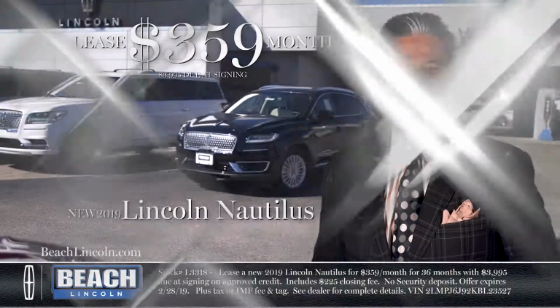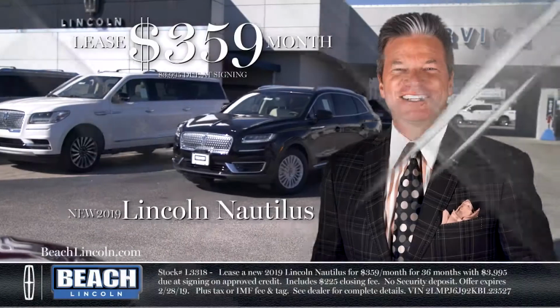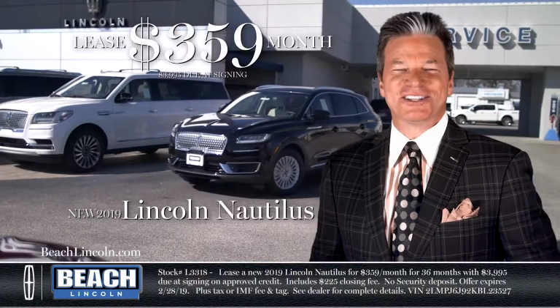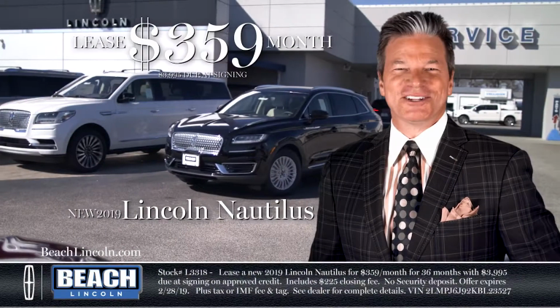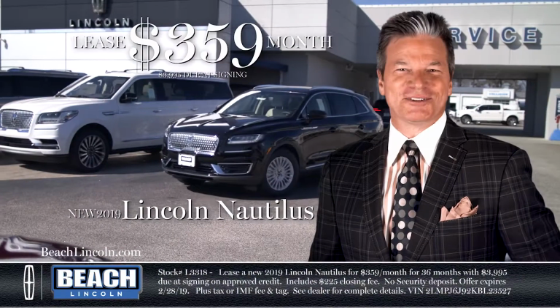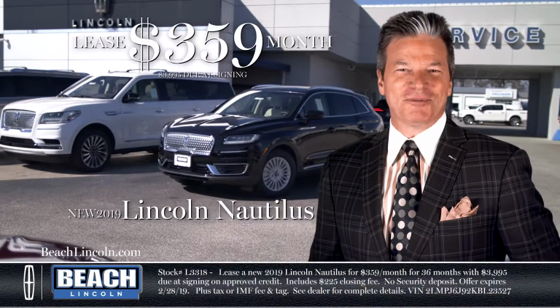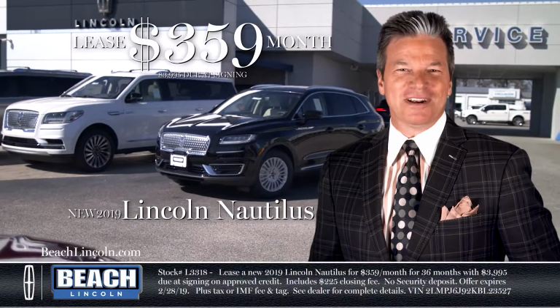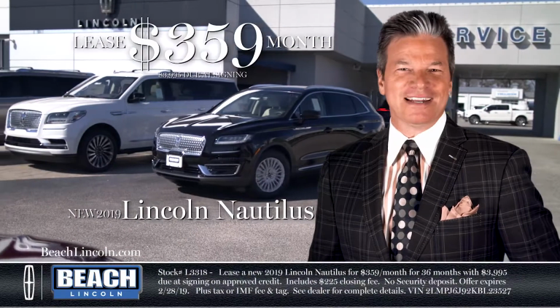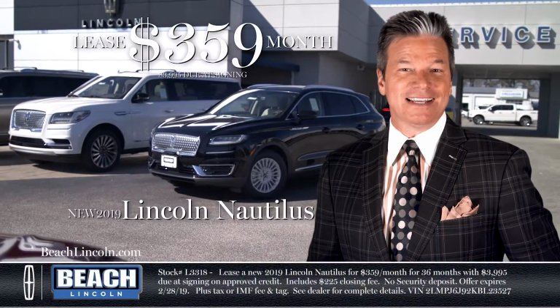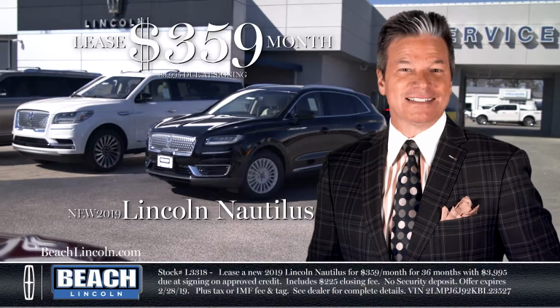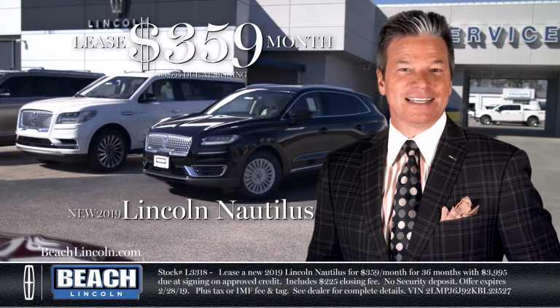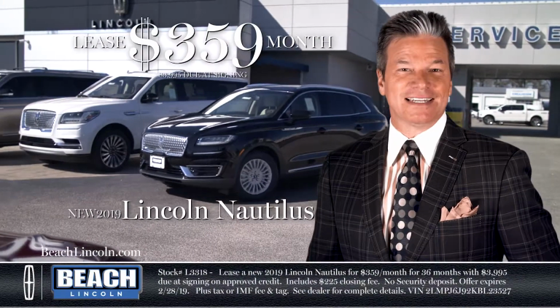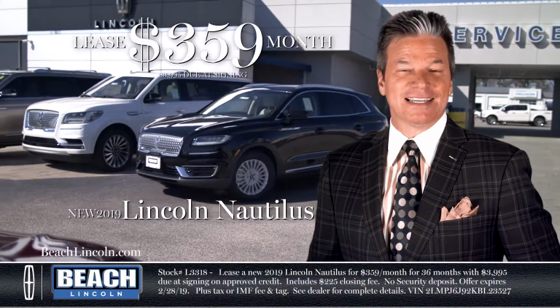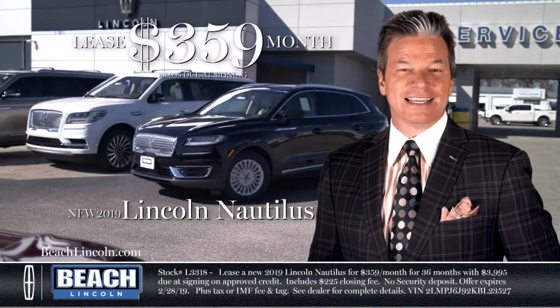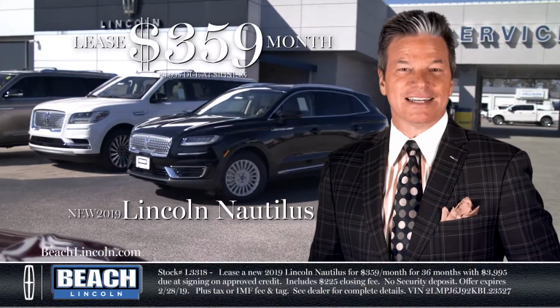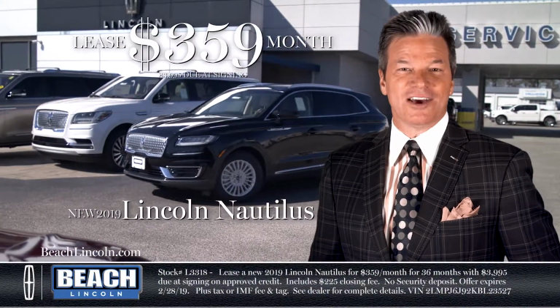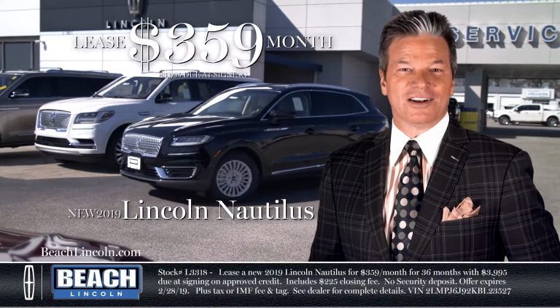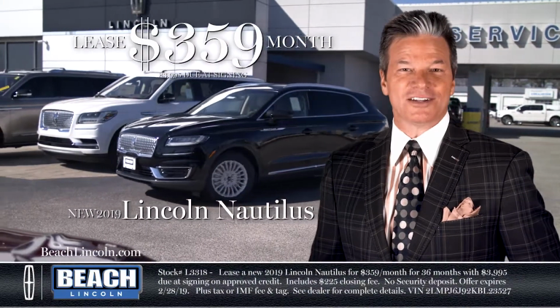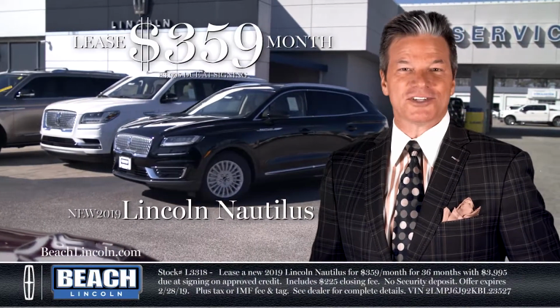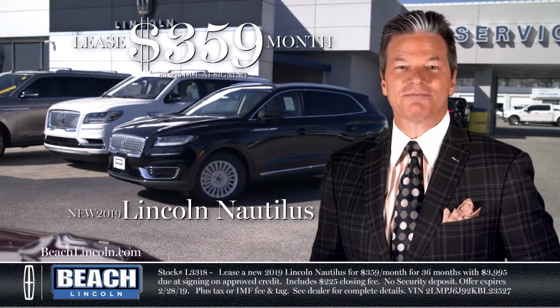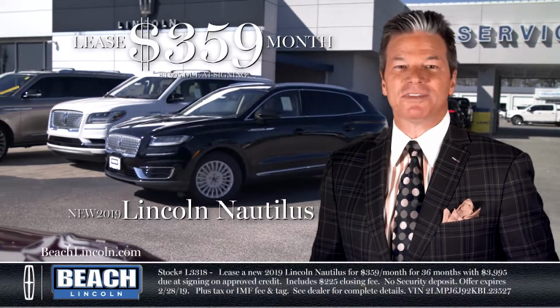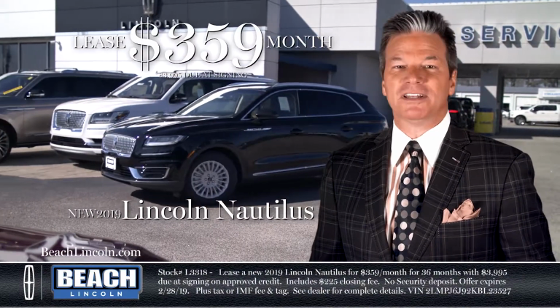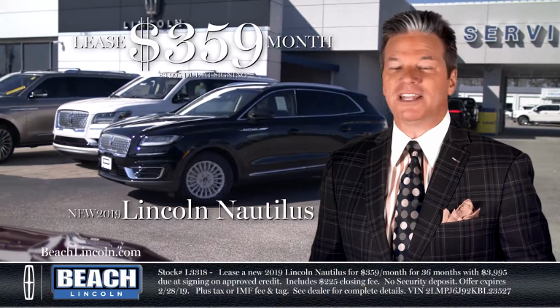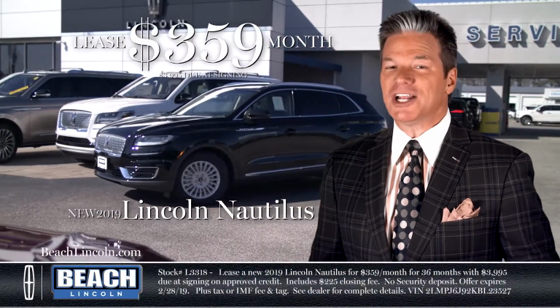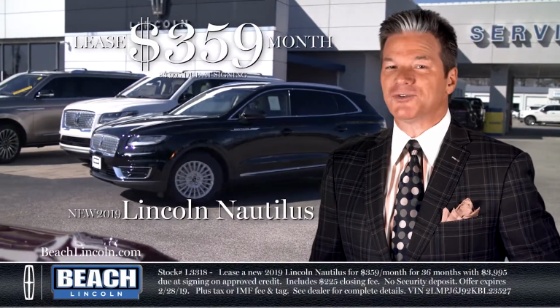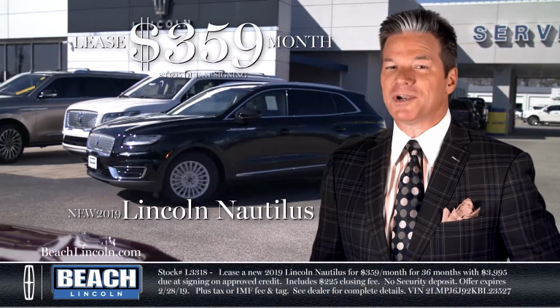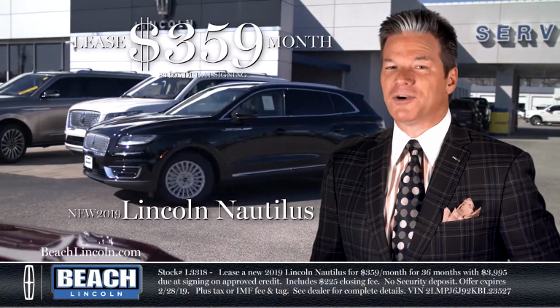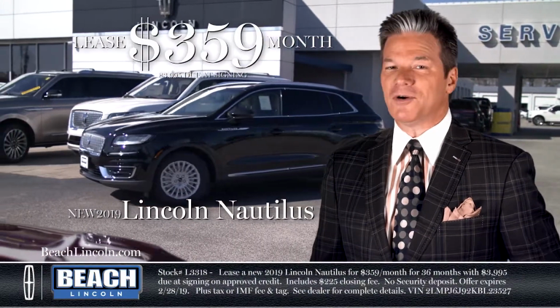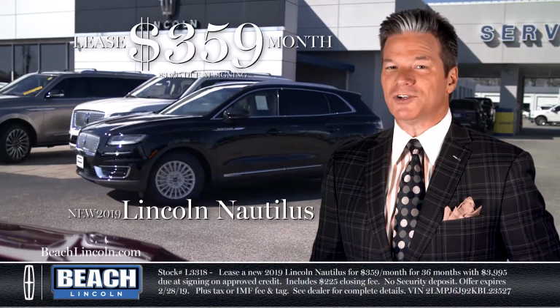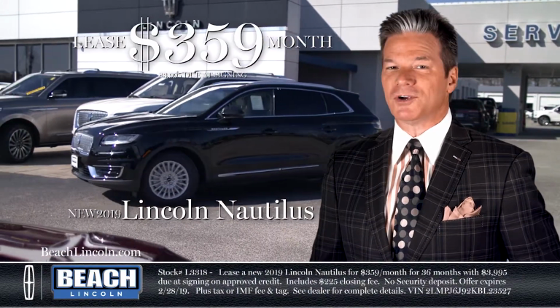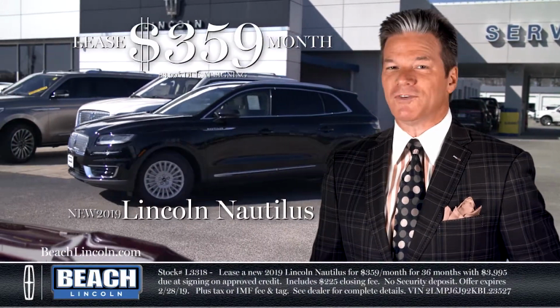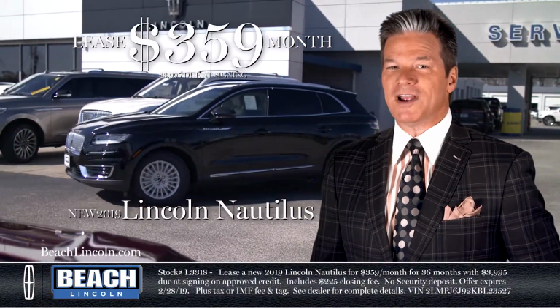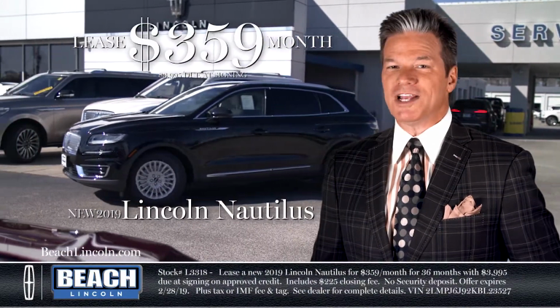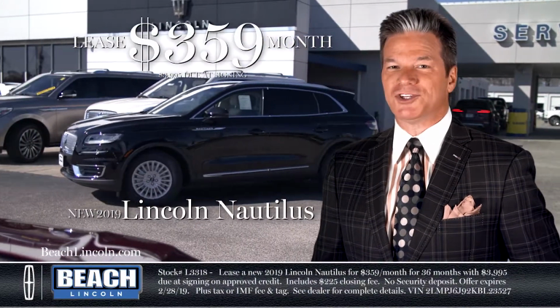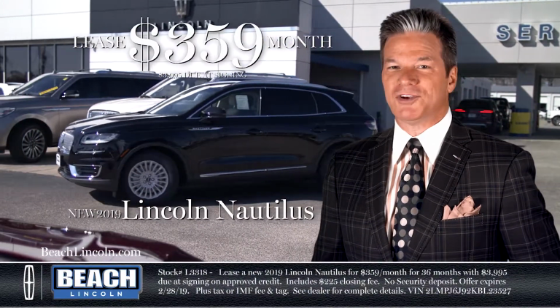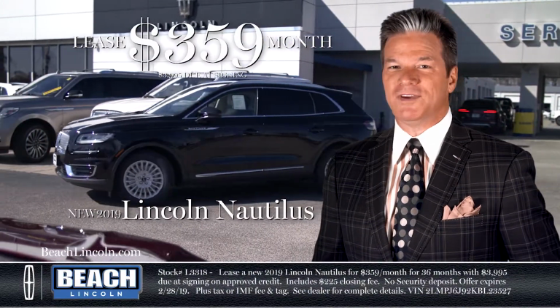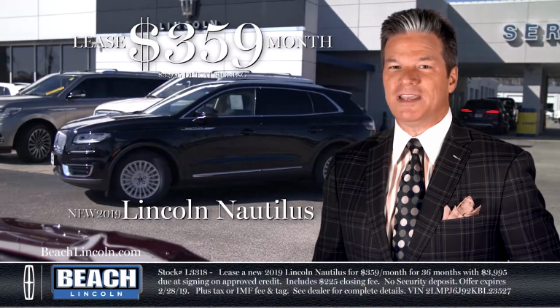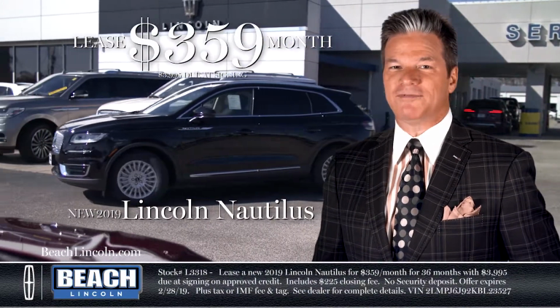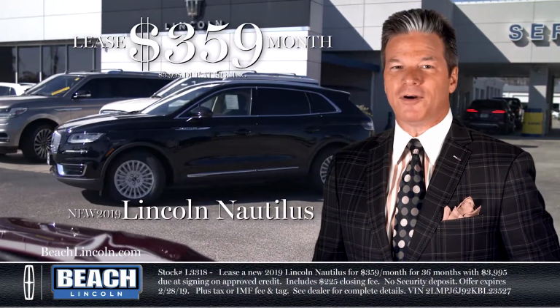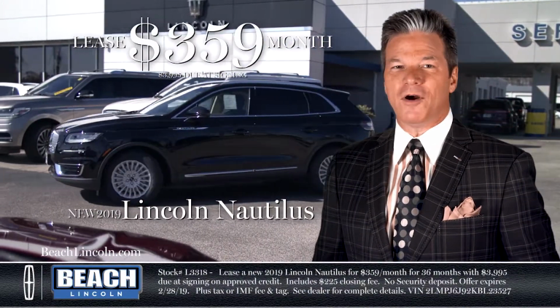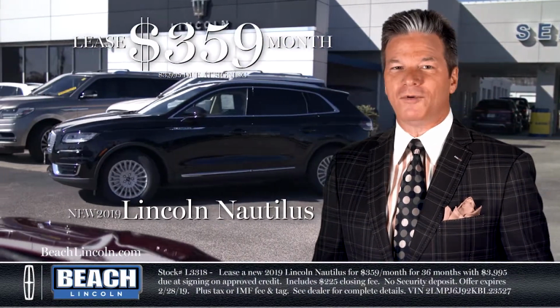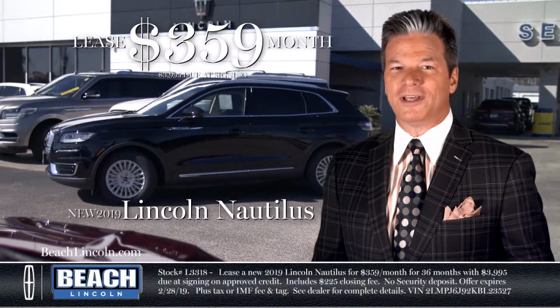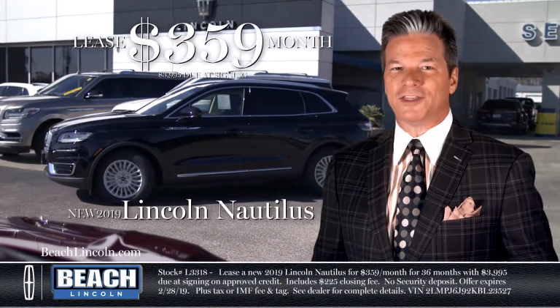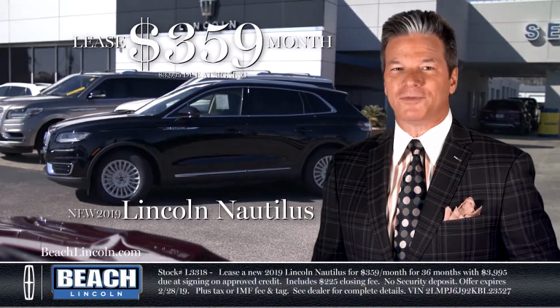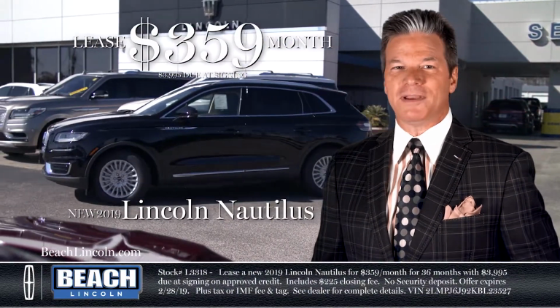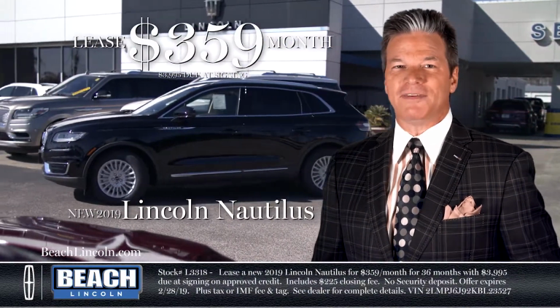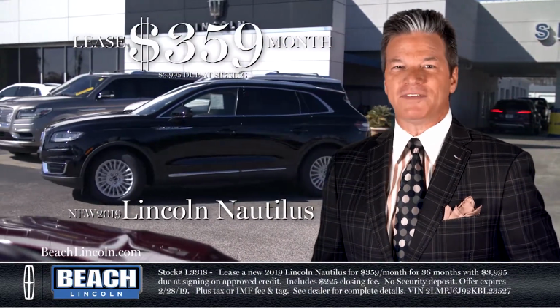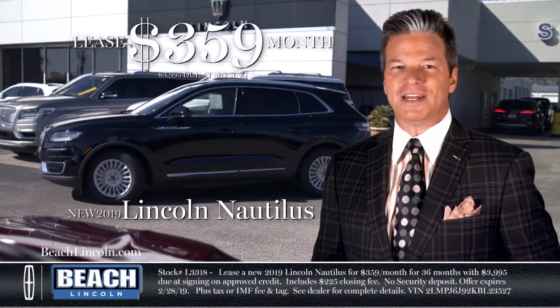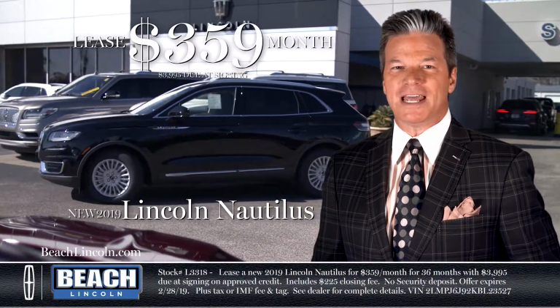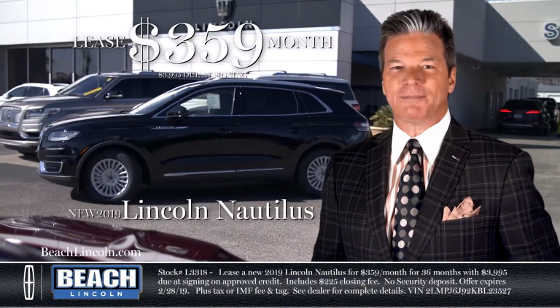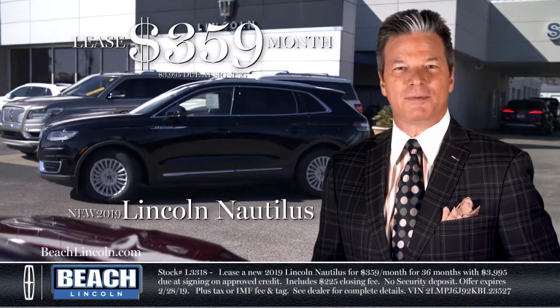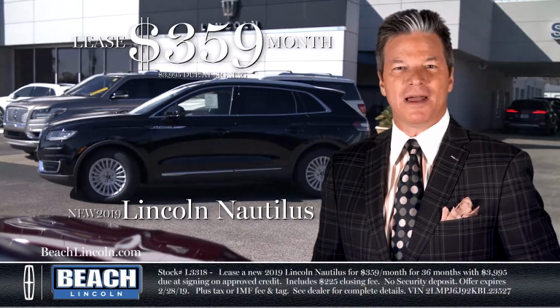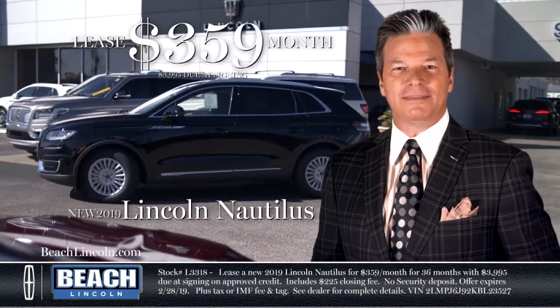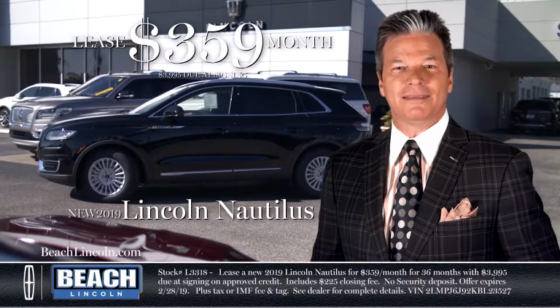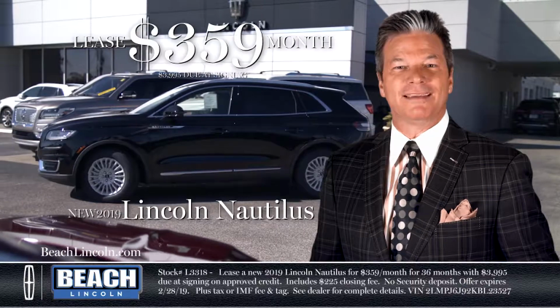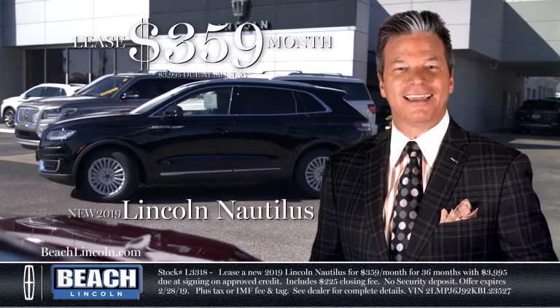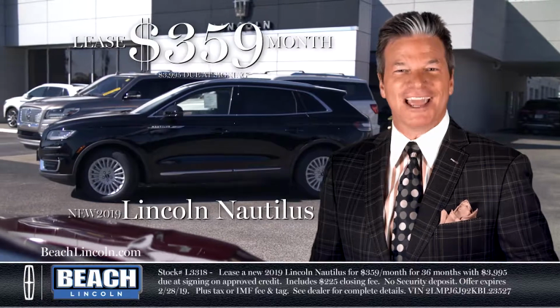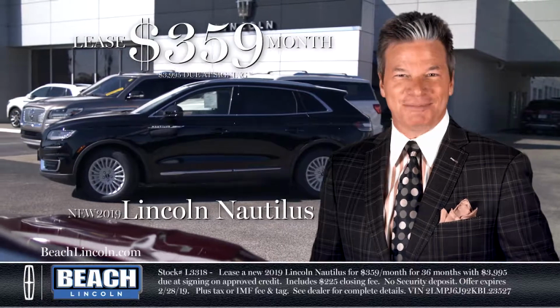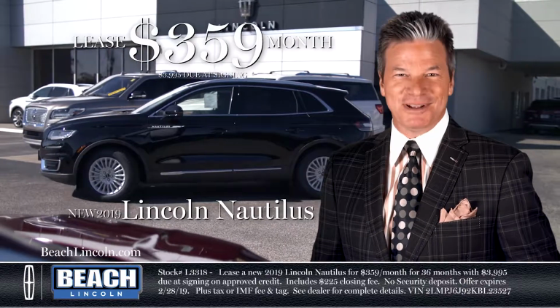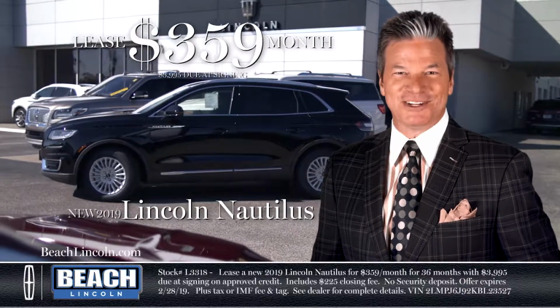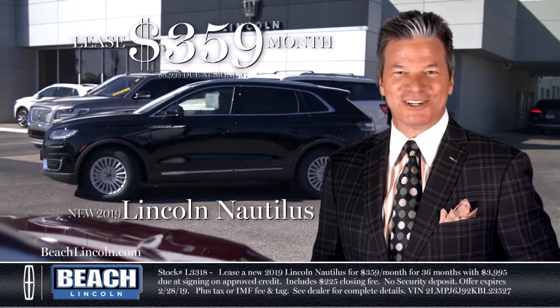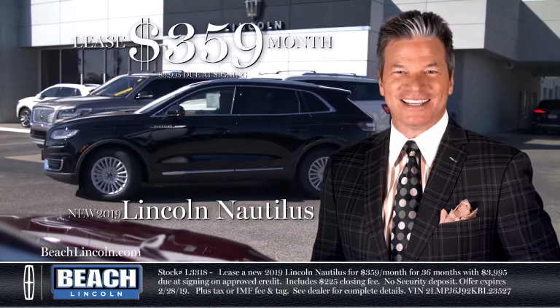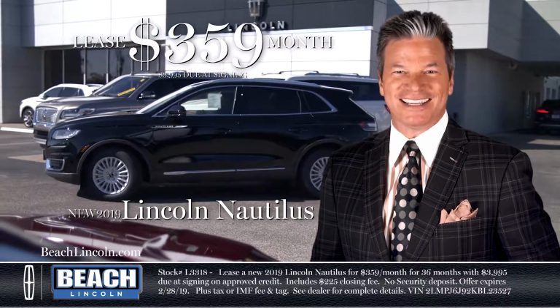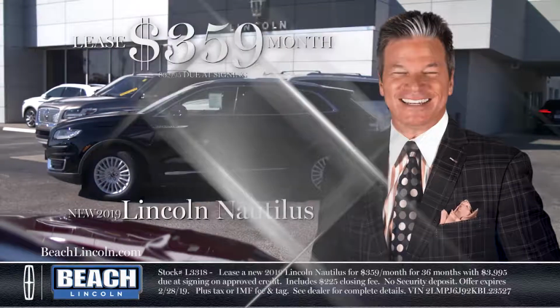It's the 2019 Lincoln Nautilus, the luxury crossover SUV for only $359 per month at Beach Lincoln.